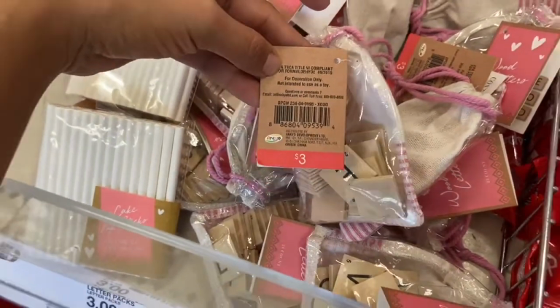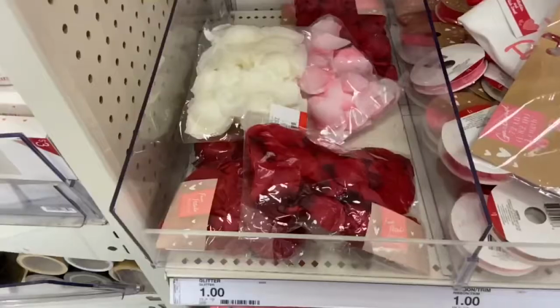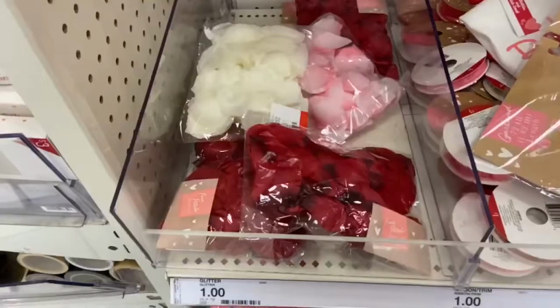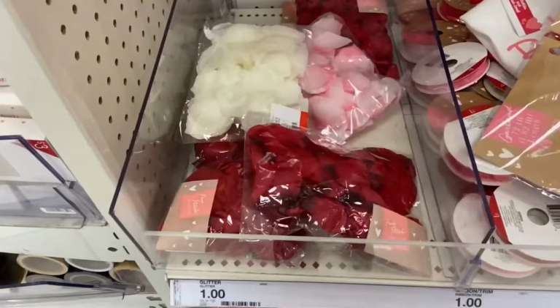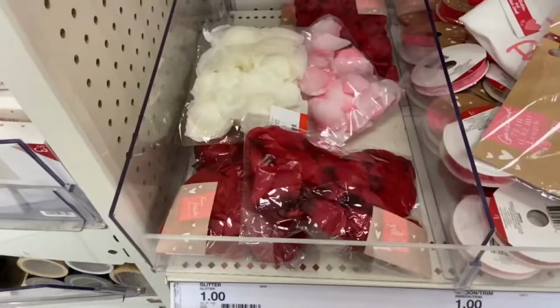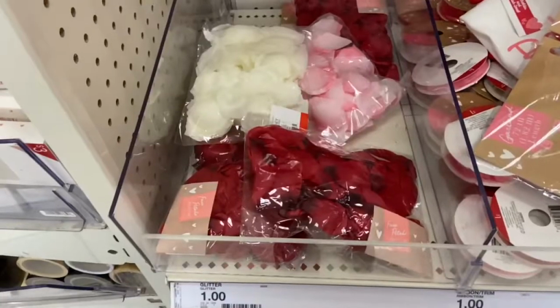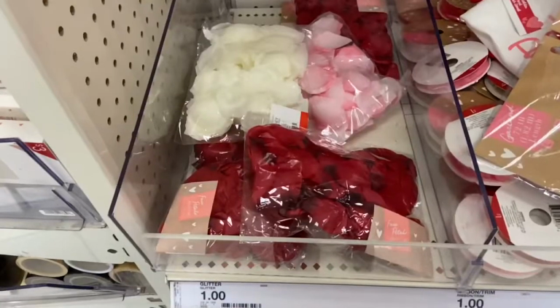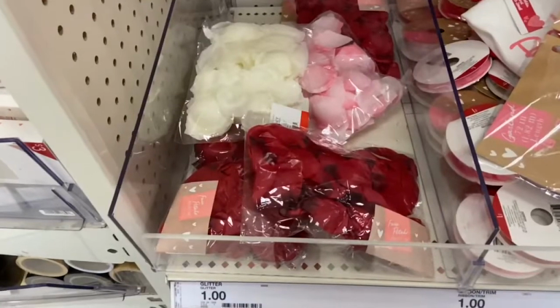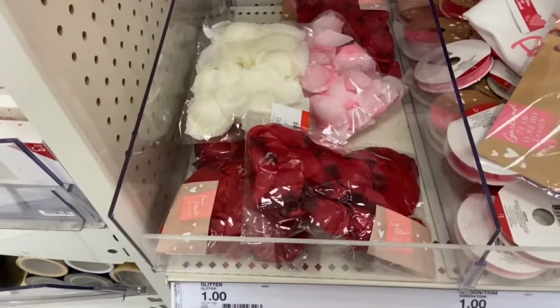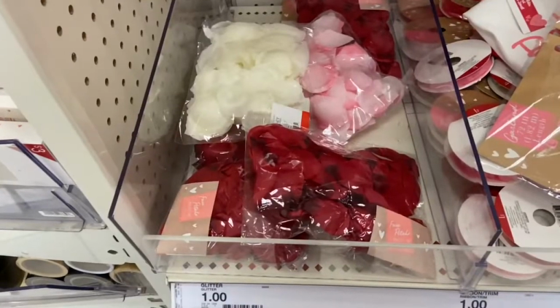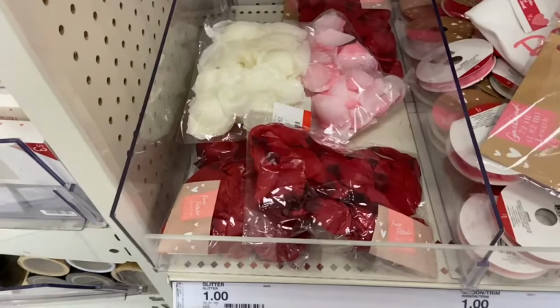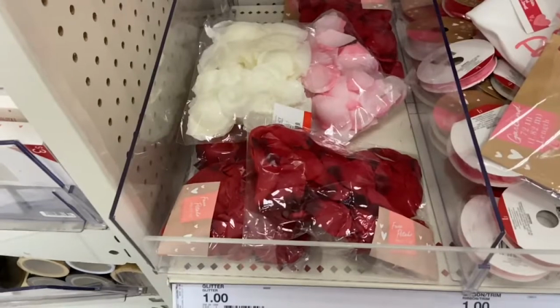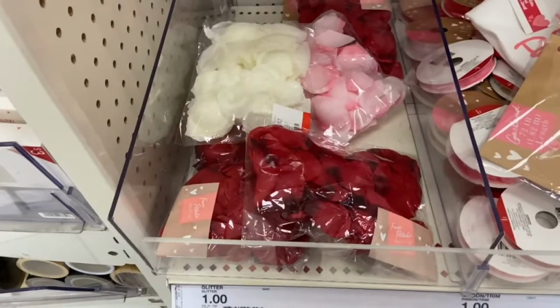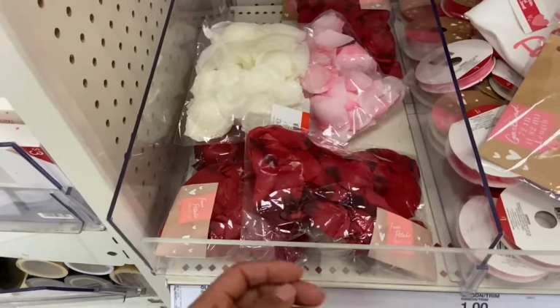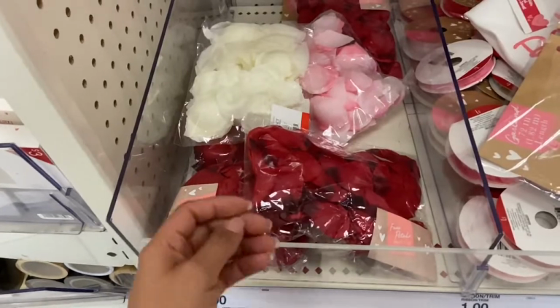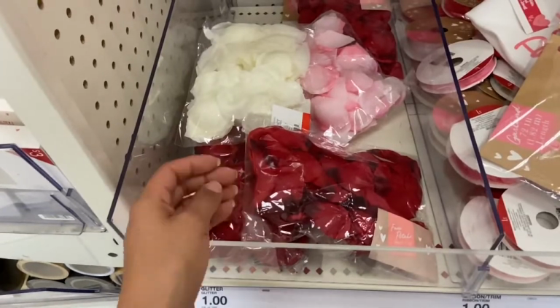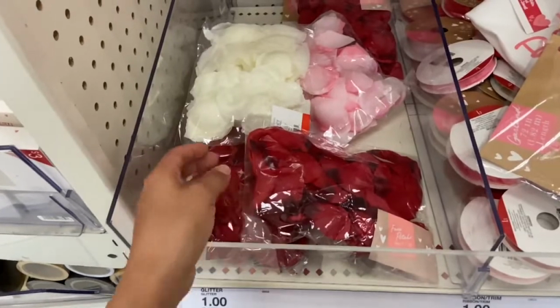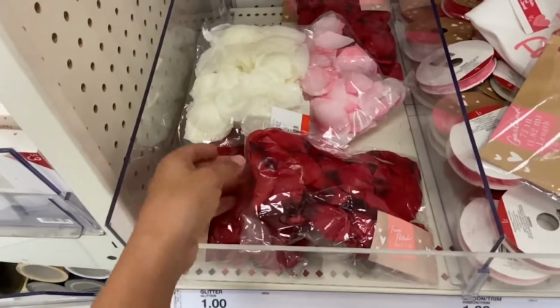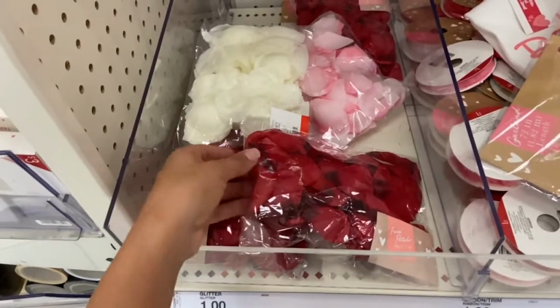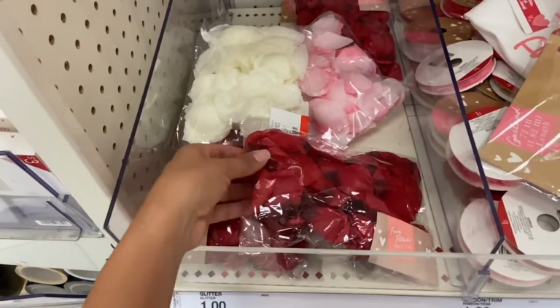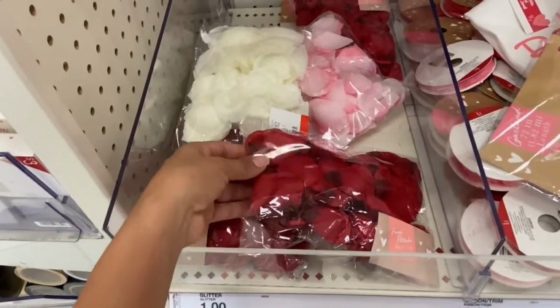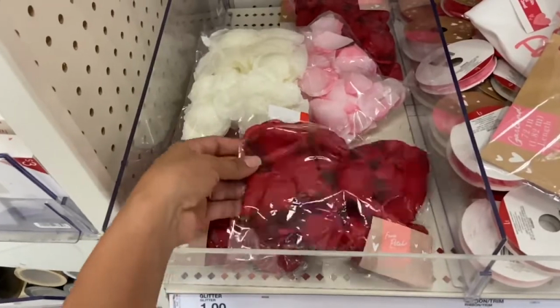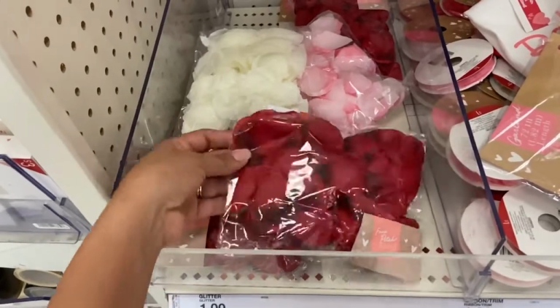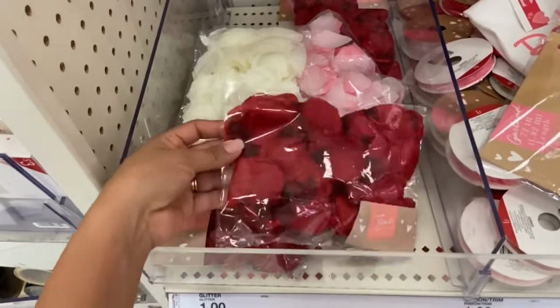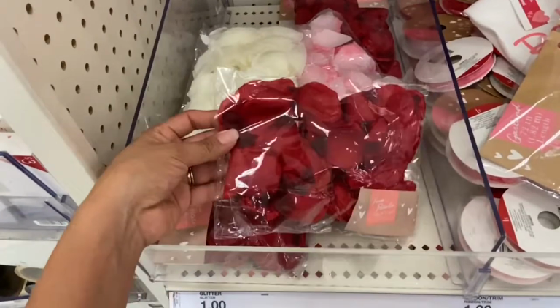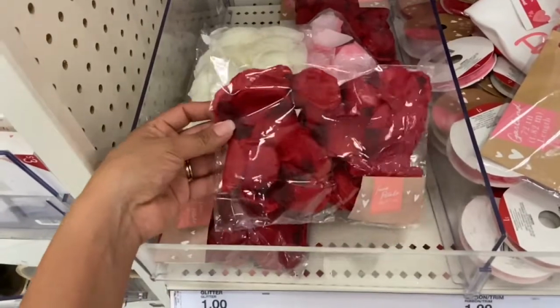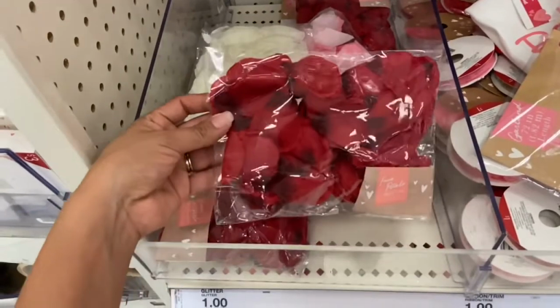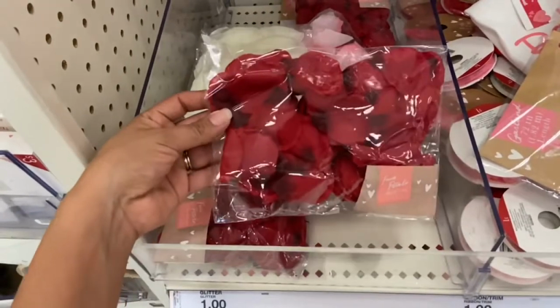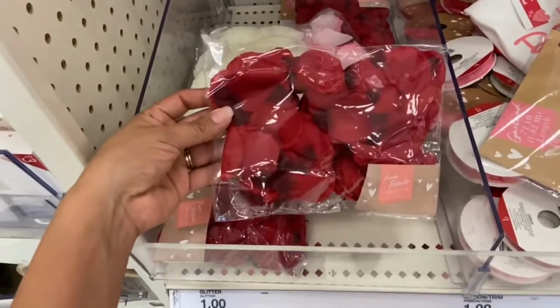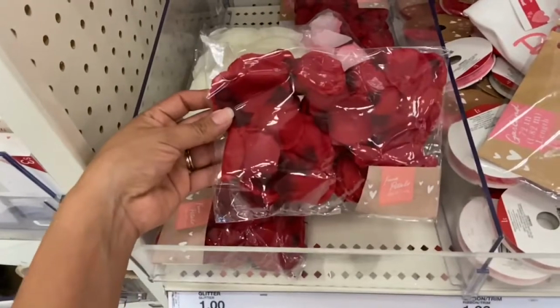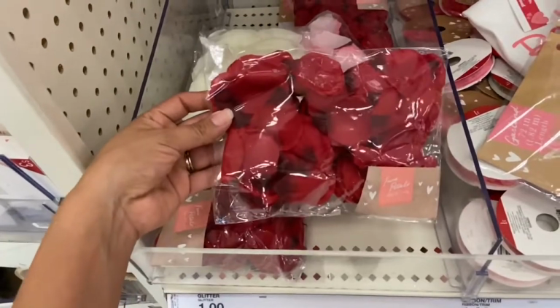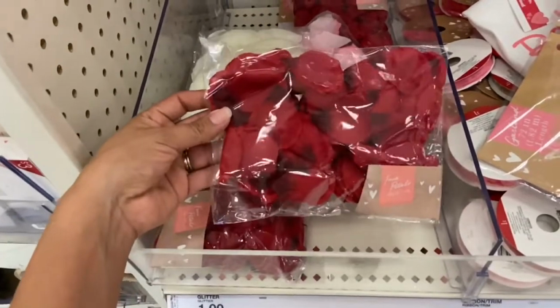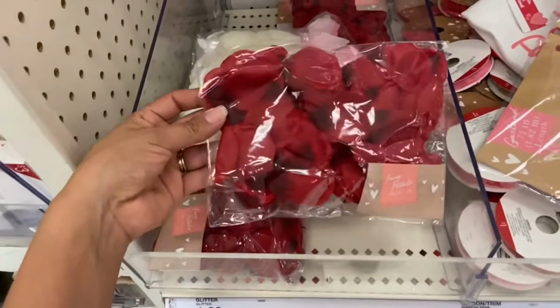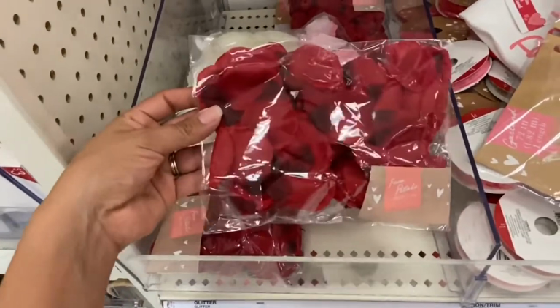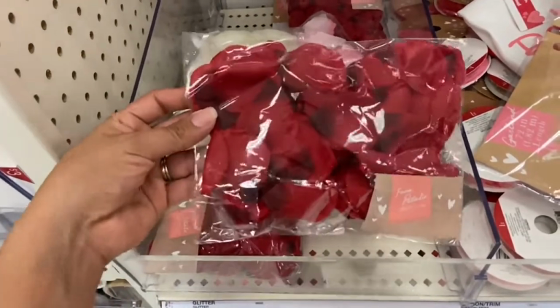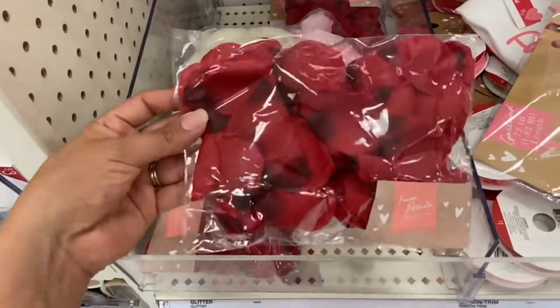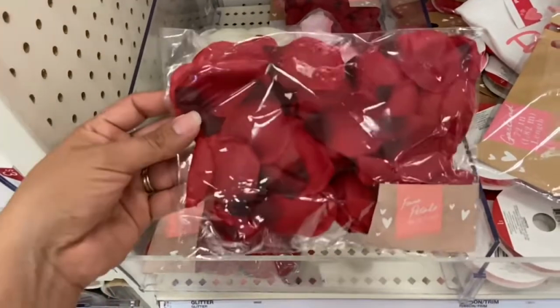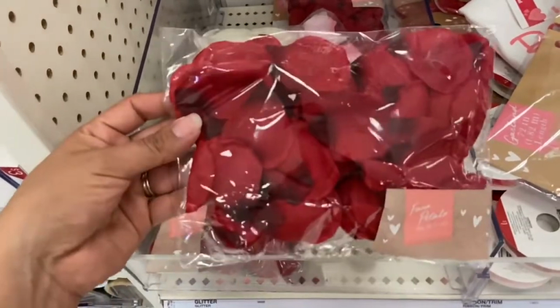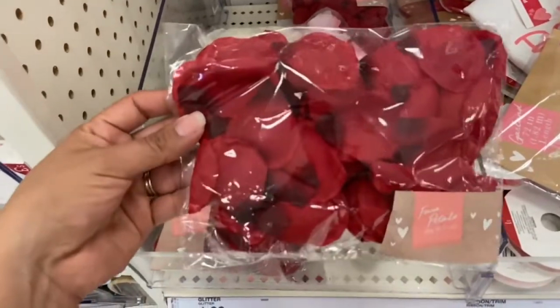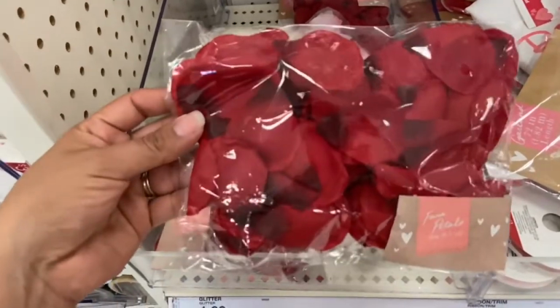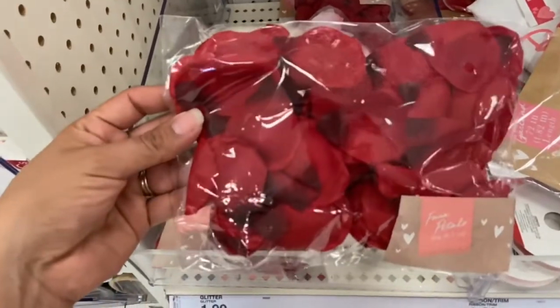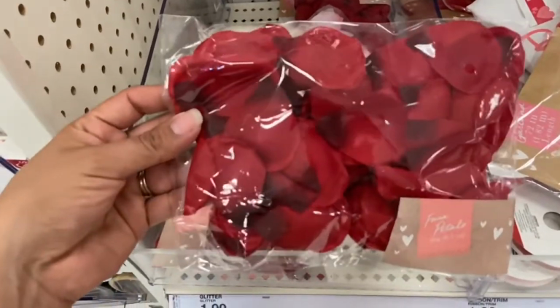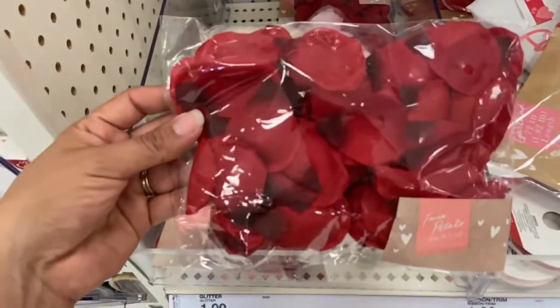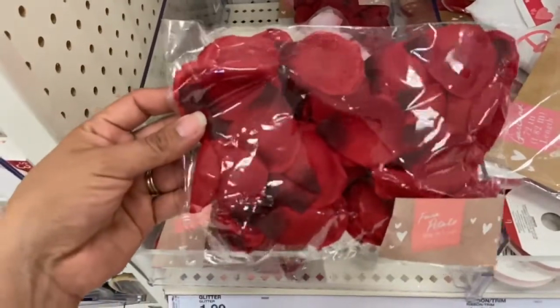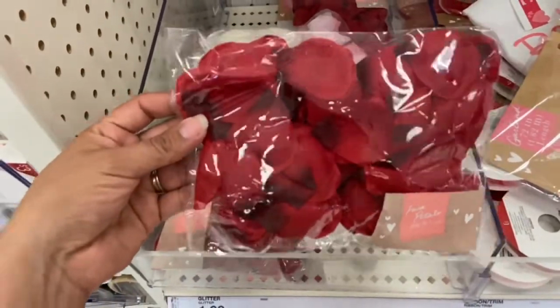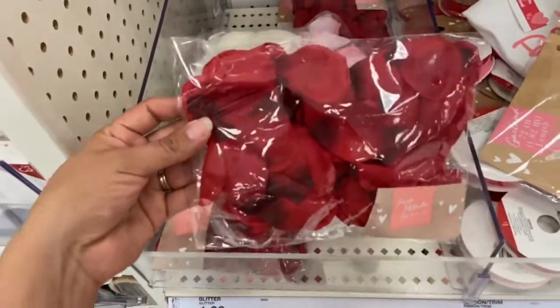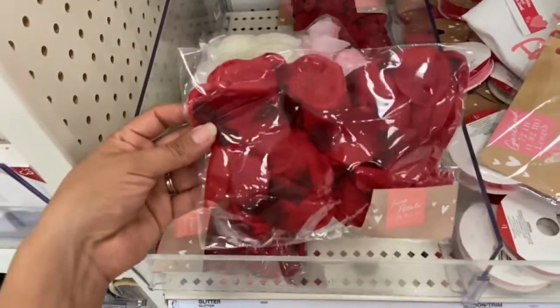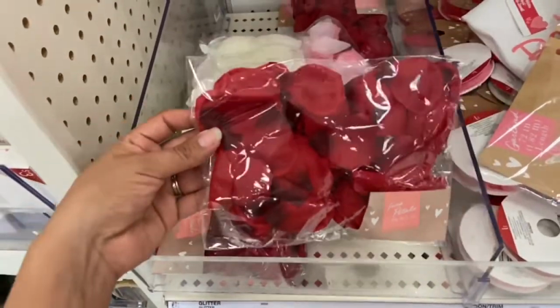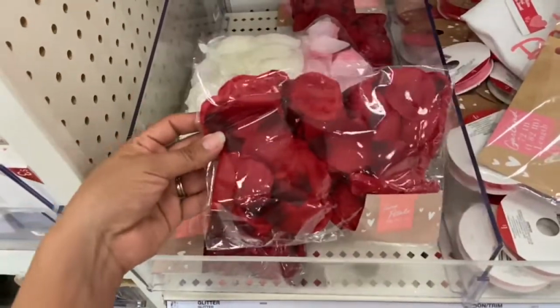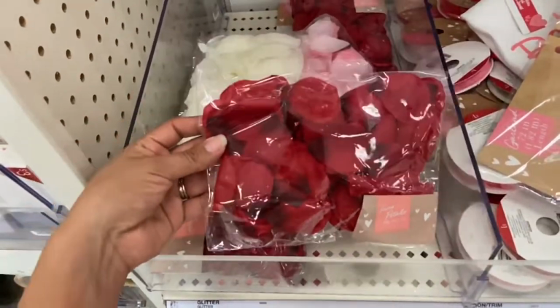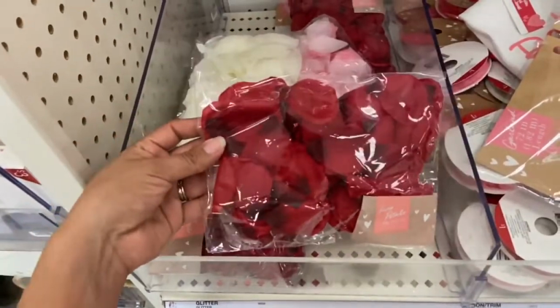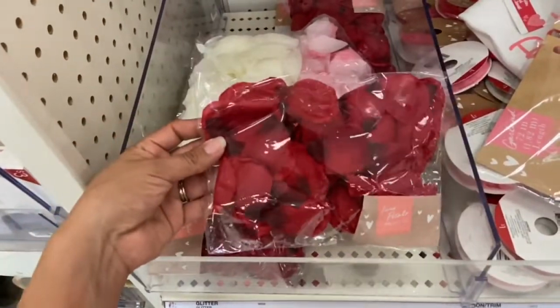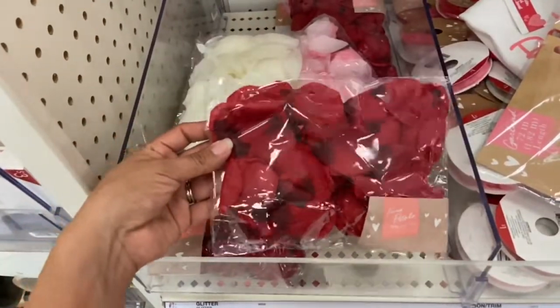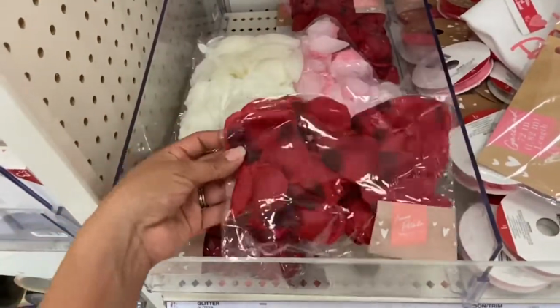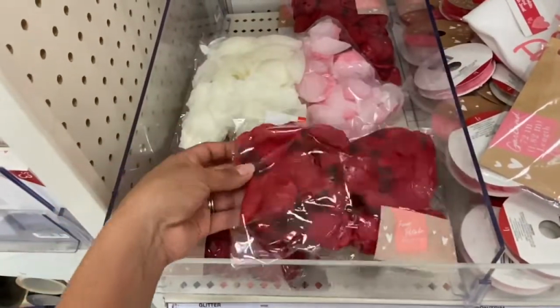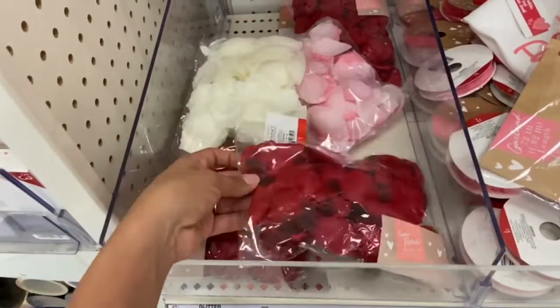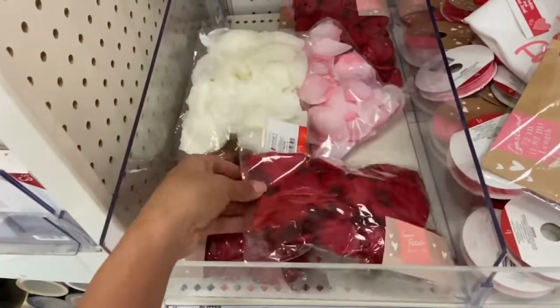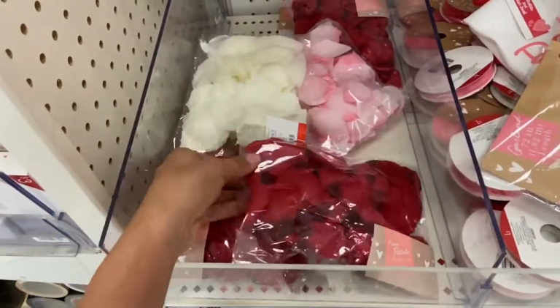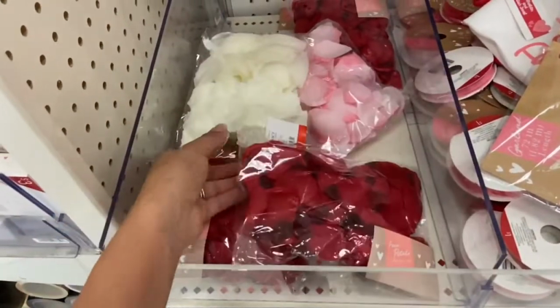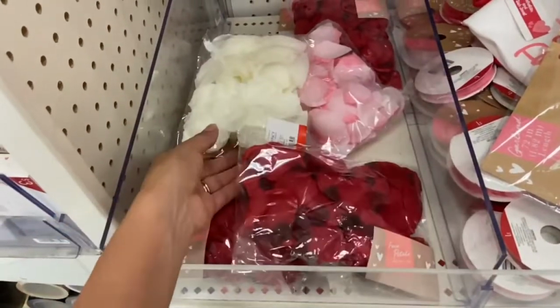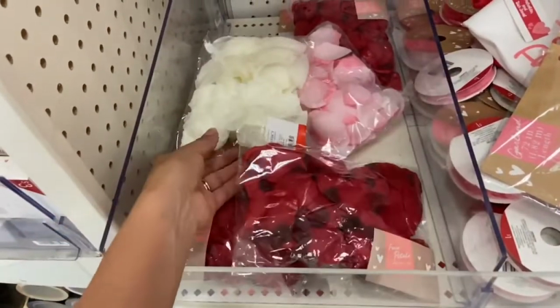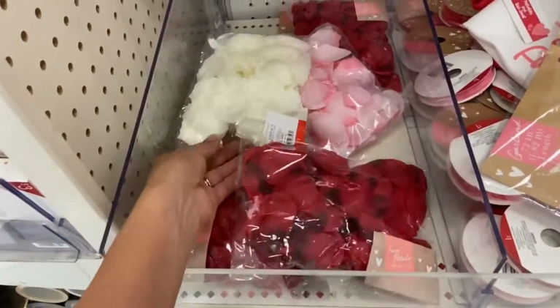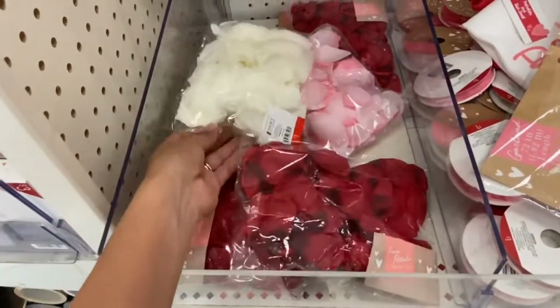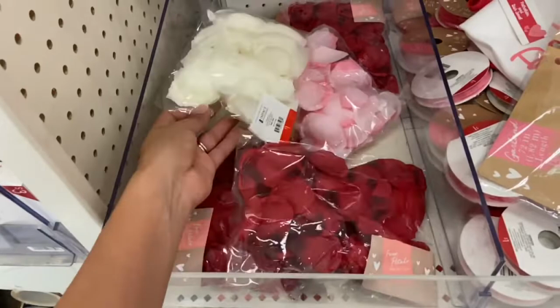And if you're trying to get fake rose petals, definitely get them here at Target — they are just a dollar and I think they look more realistic than the ones they have at Dollar Tree.